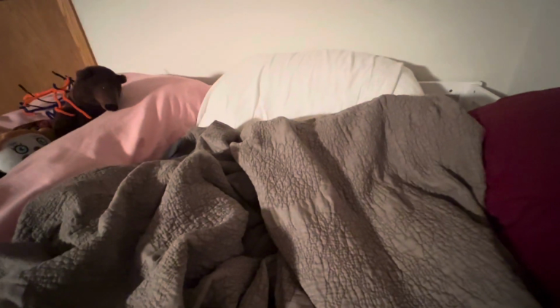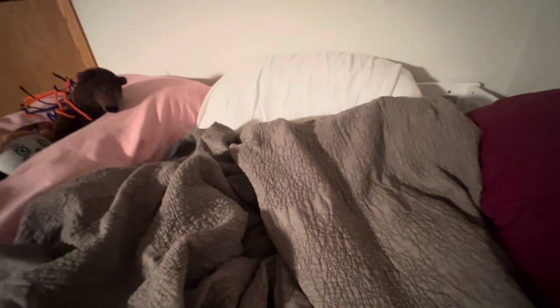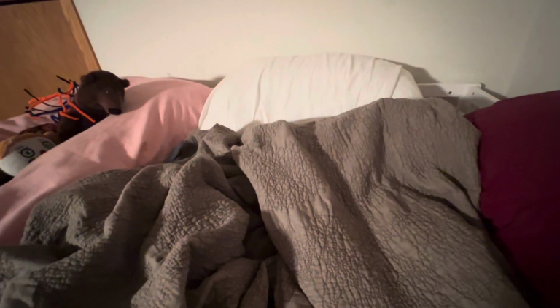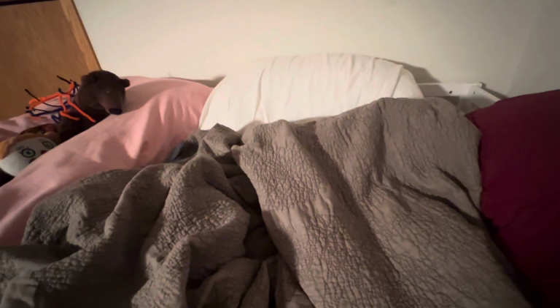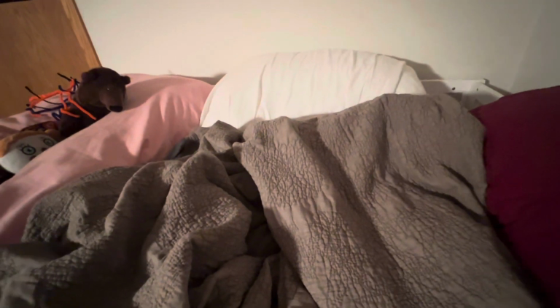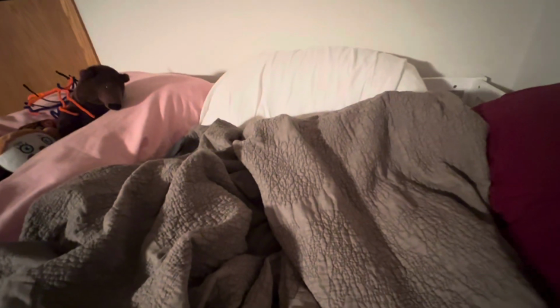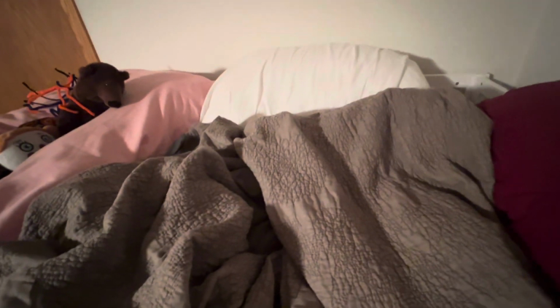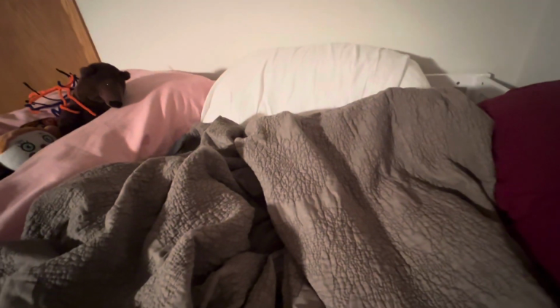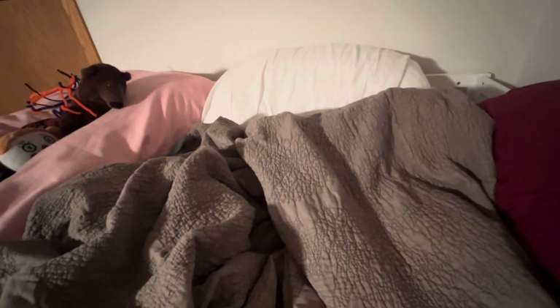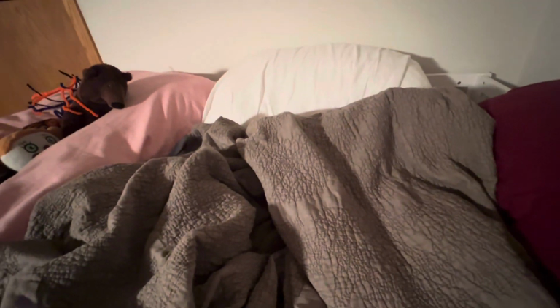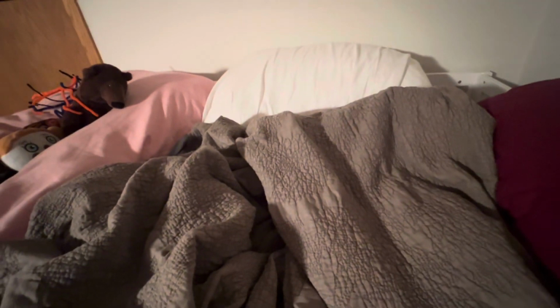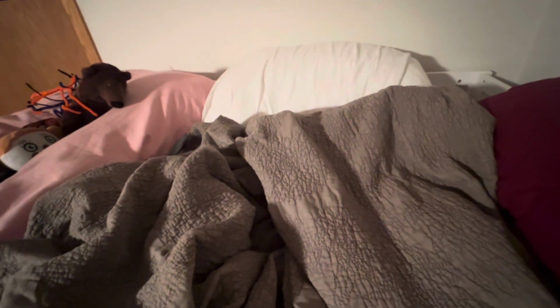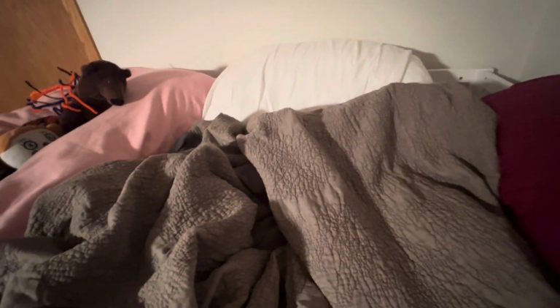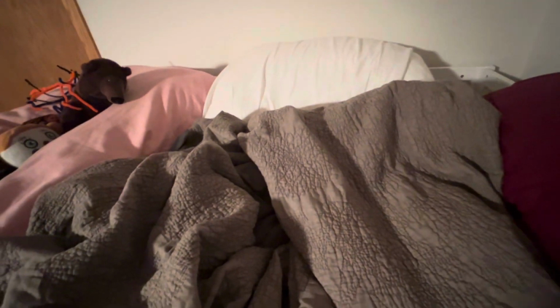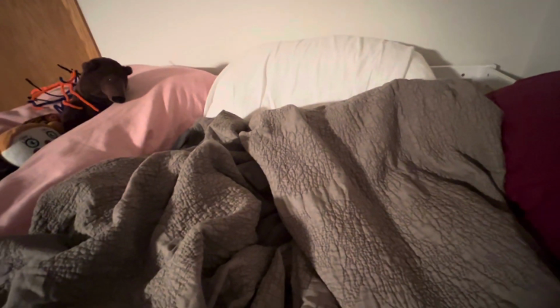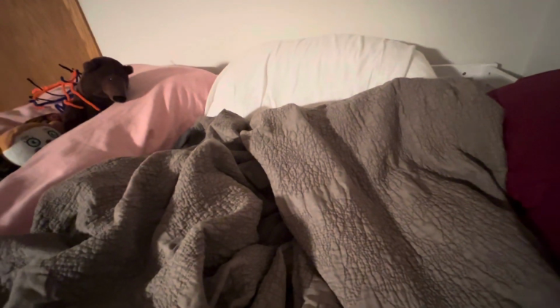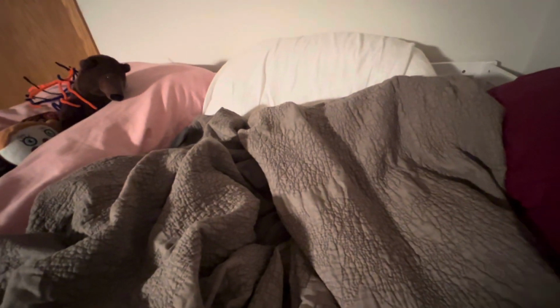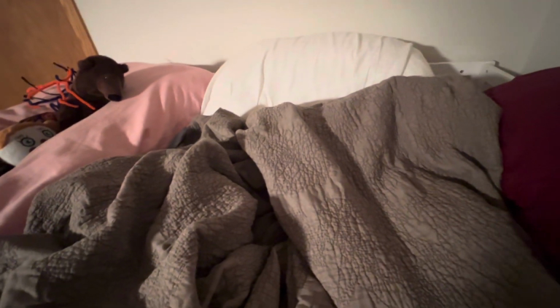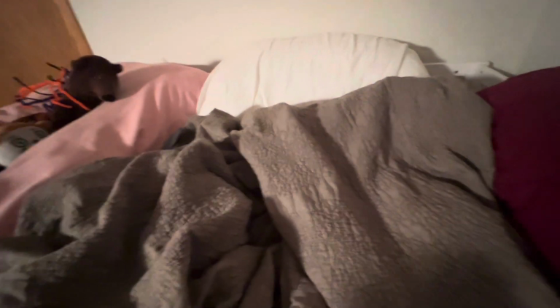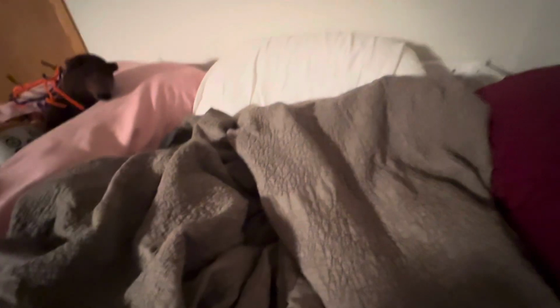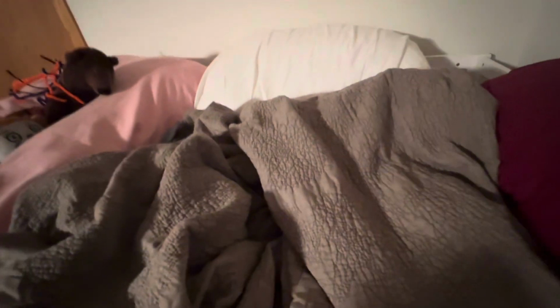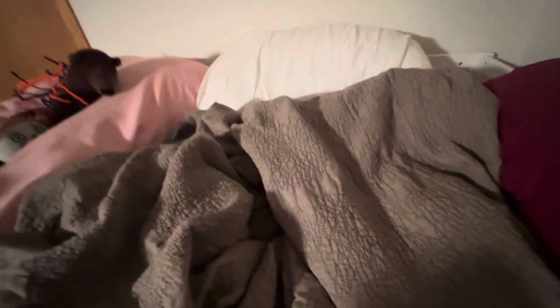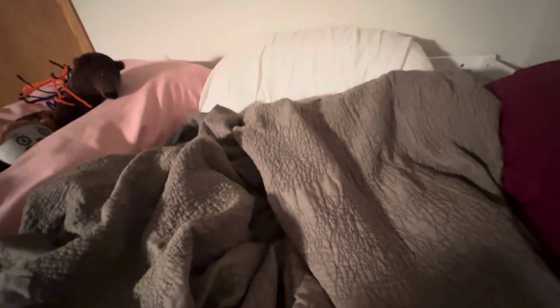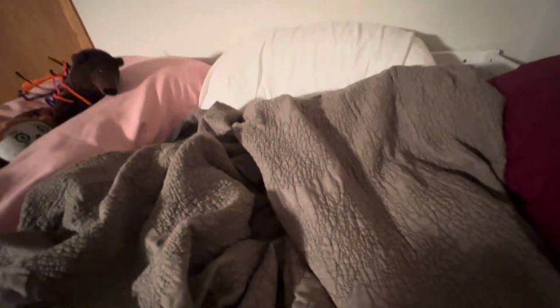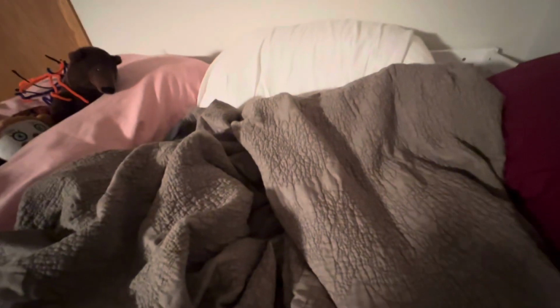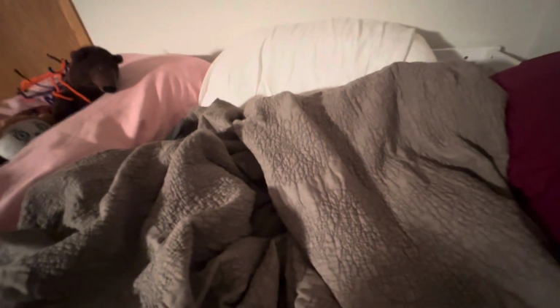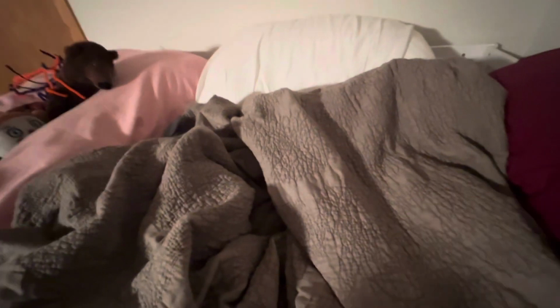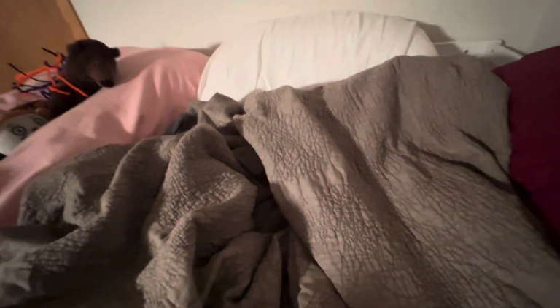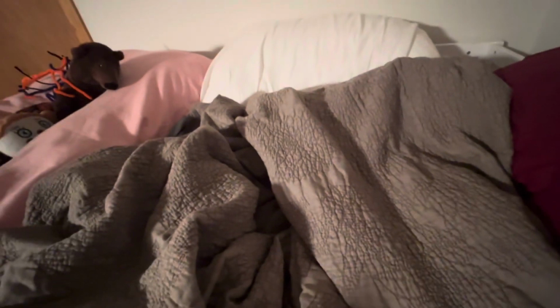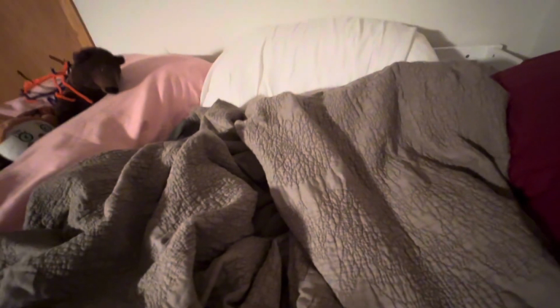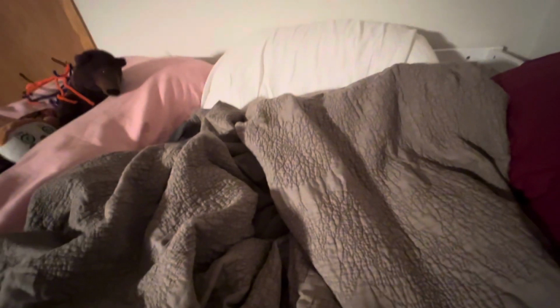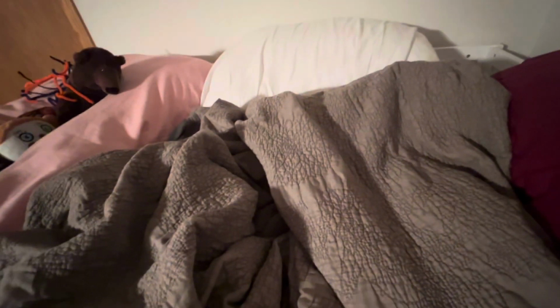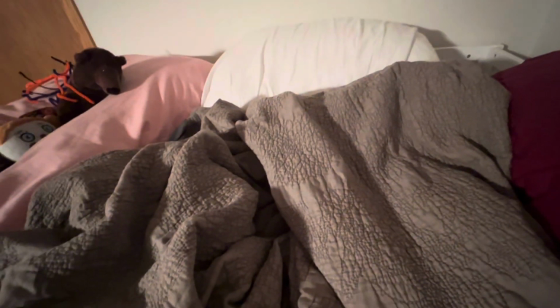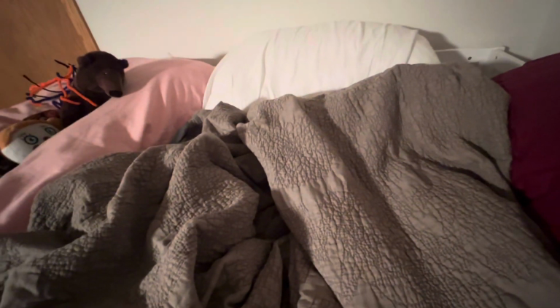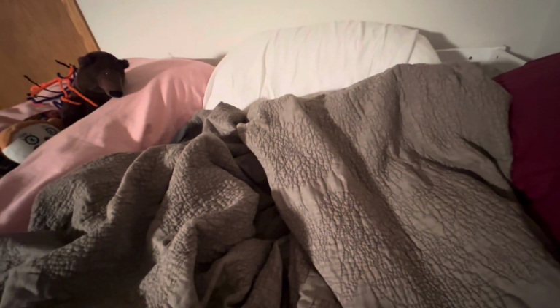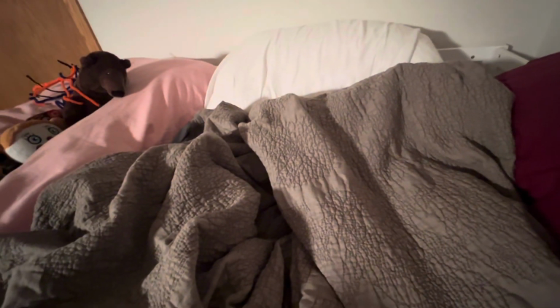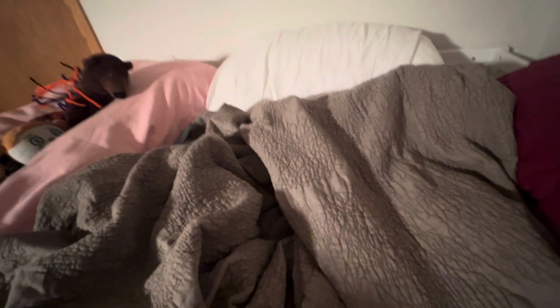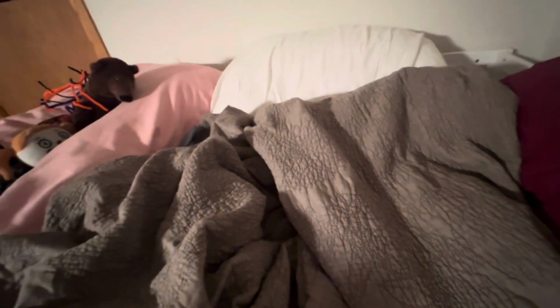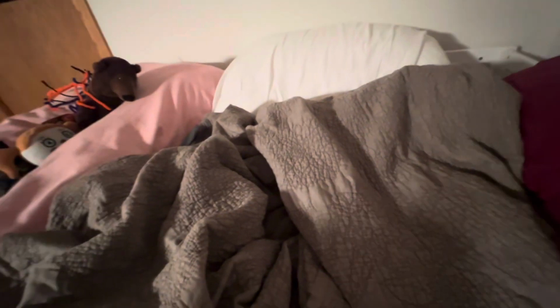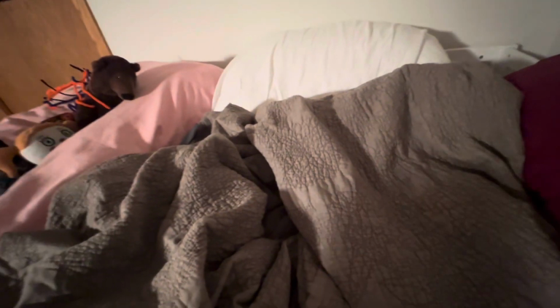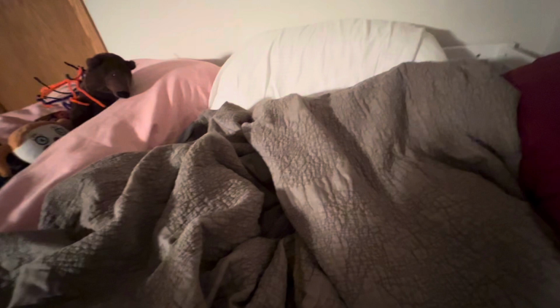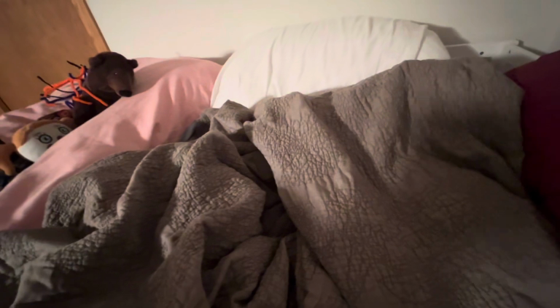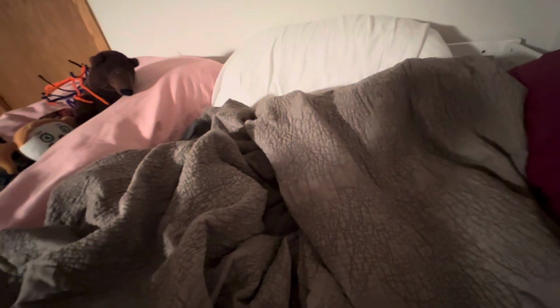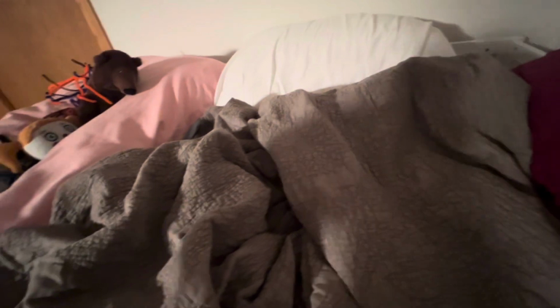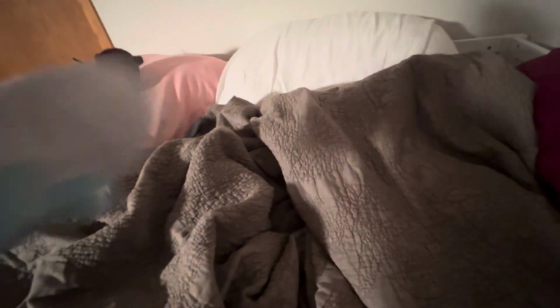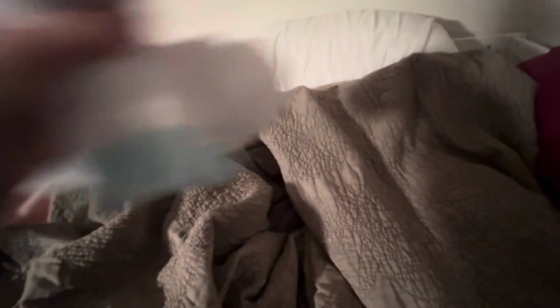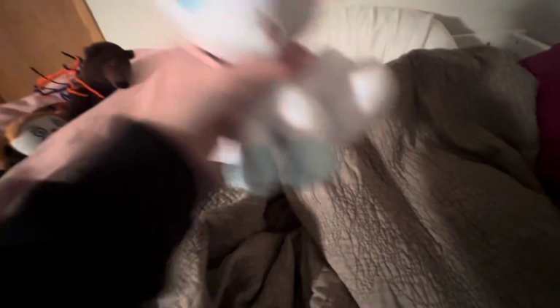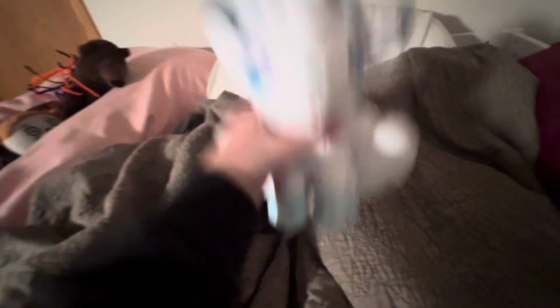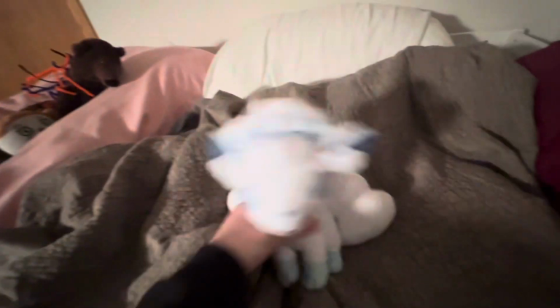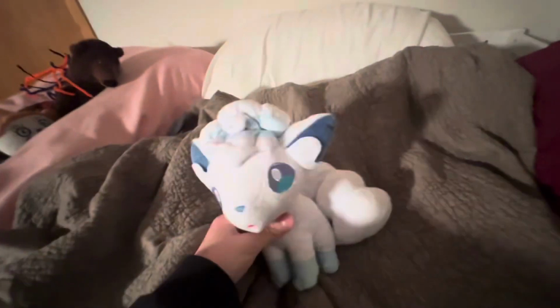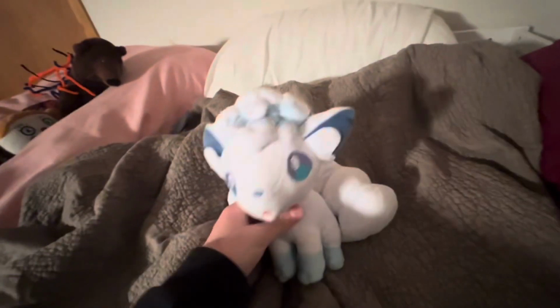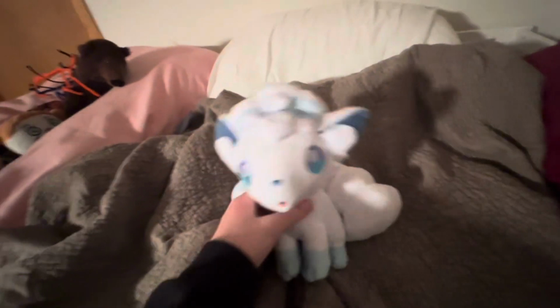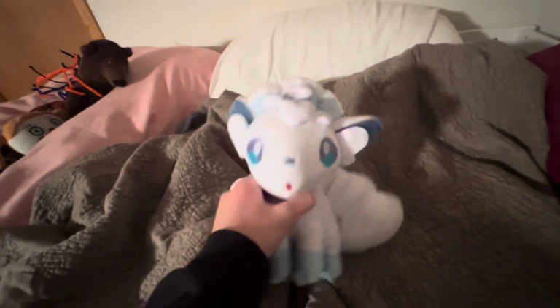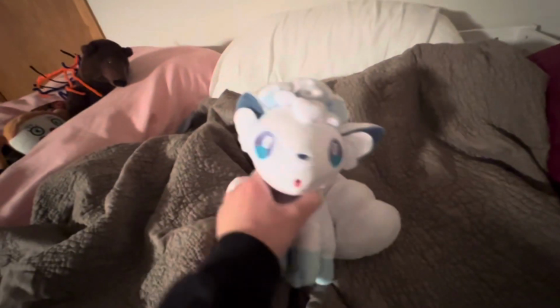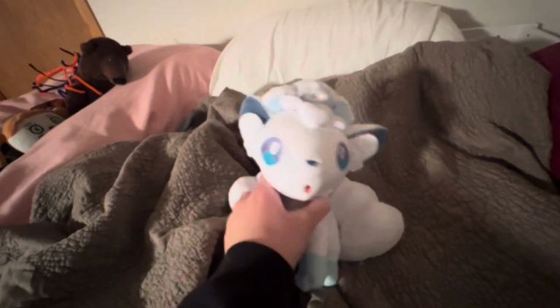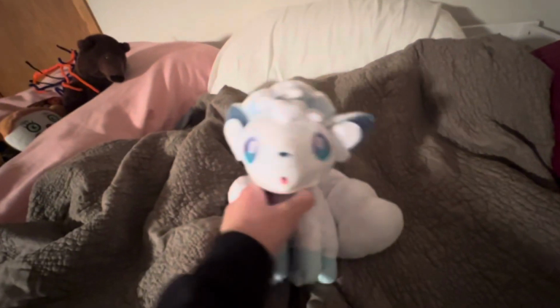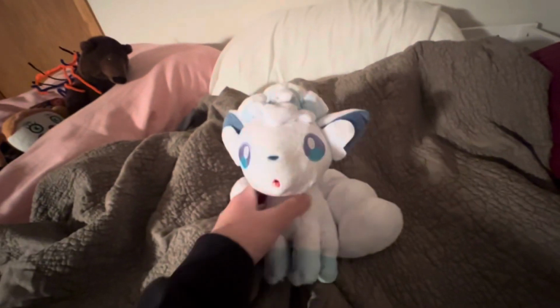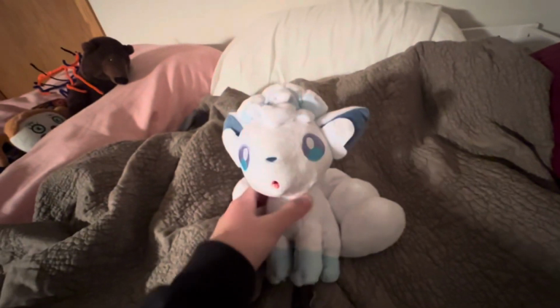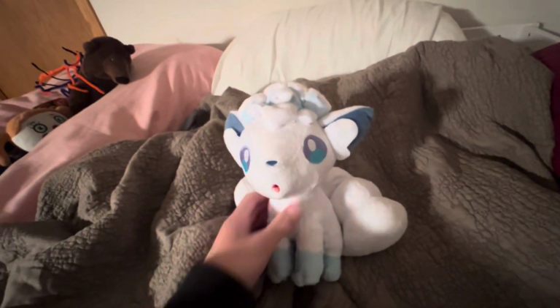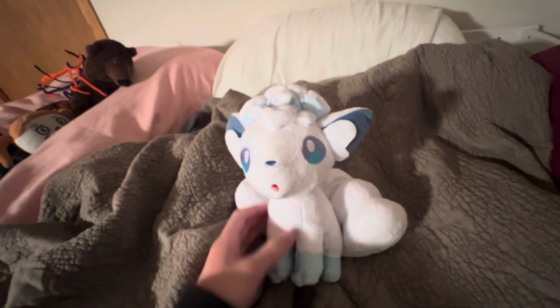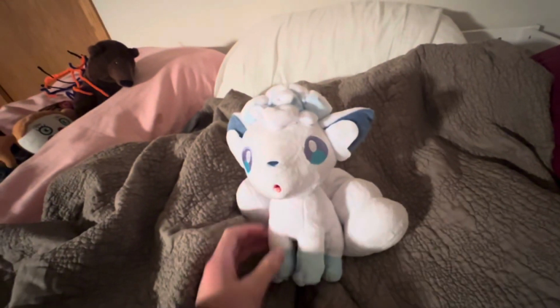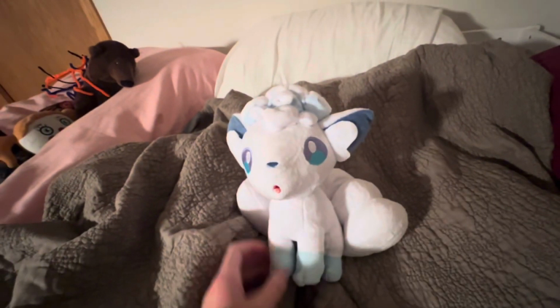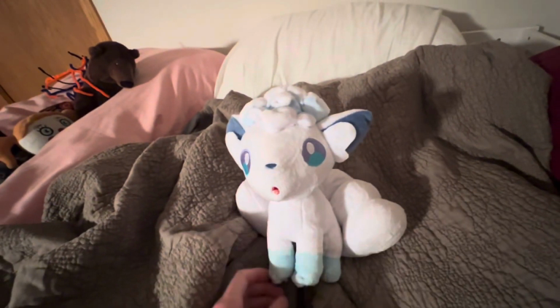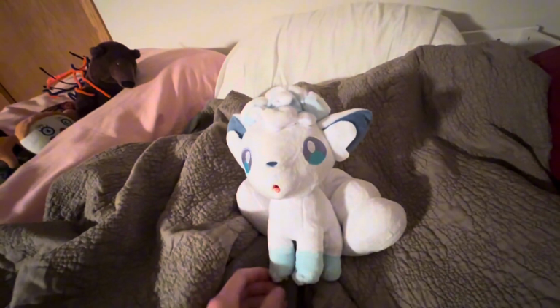Hey guys, I got a new plushie — guess what it is! I'm feeling better. It's the Alolan Vulpix!